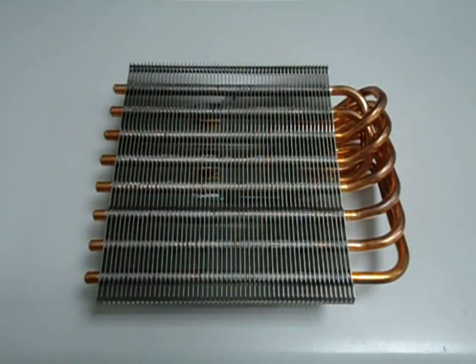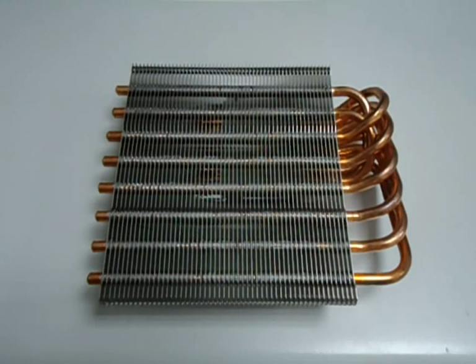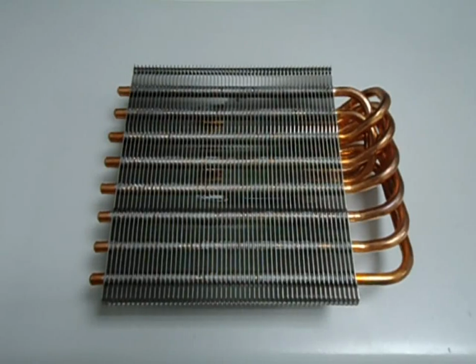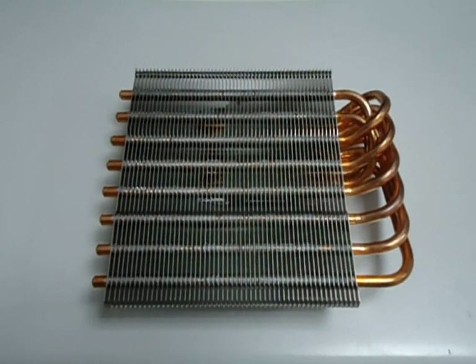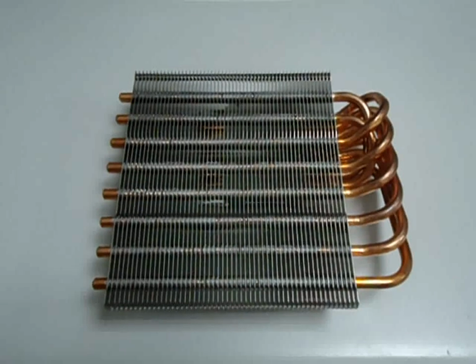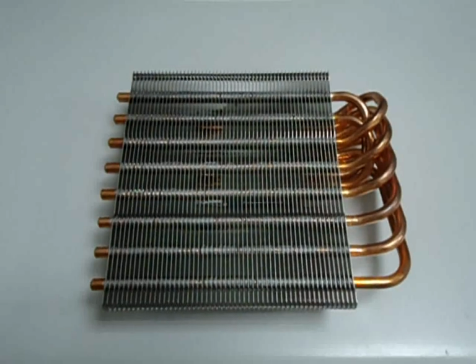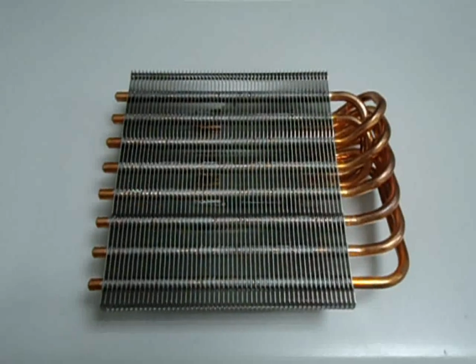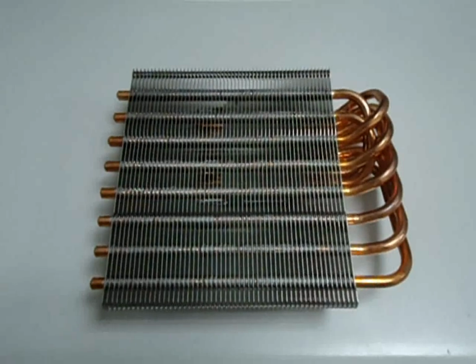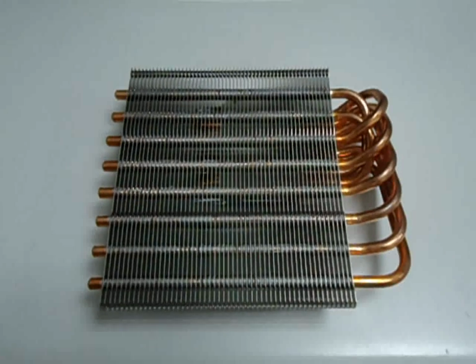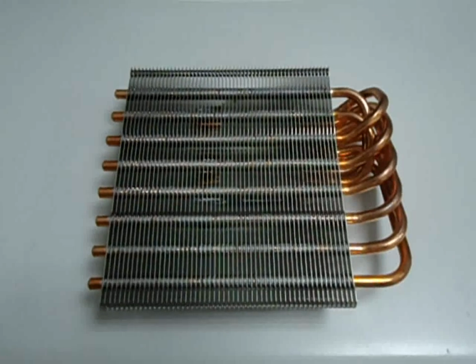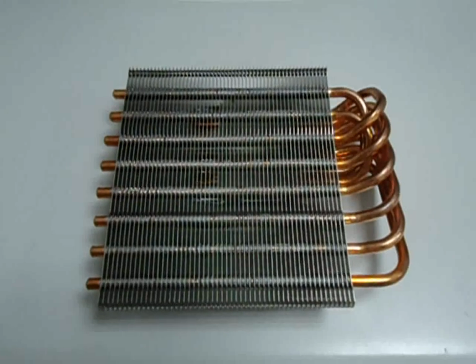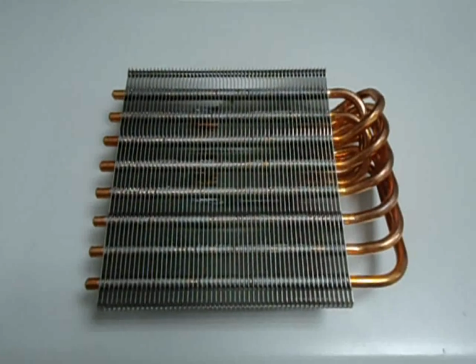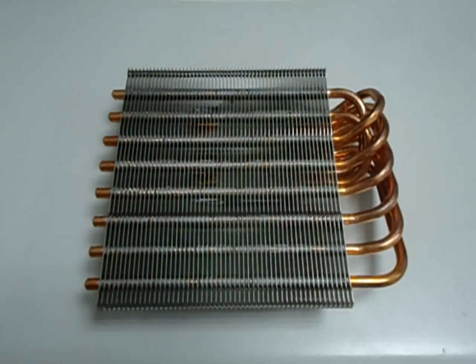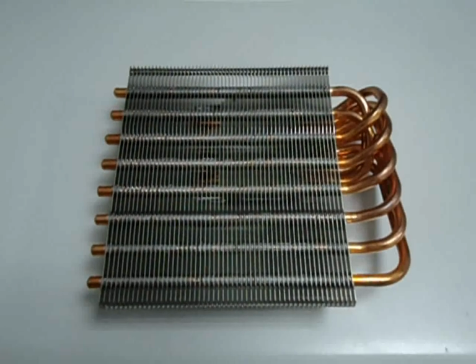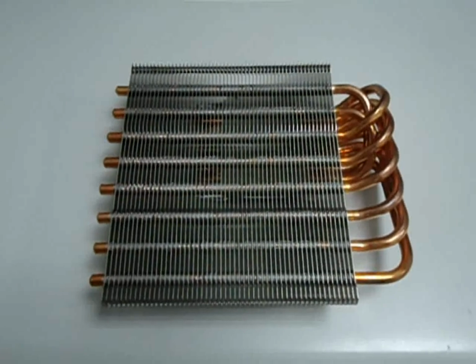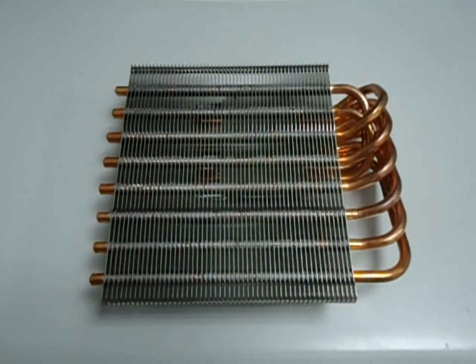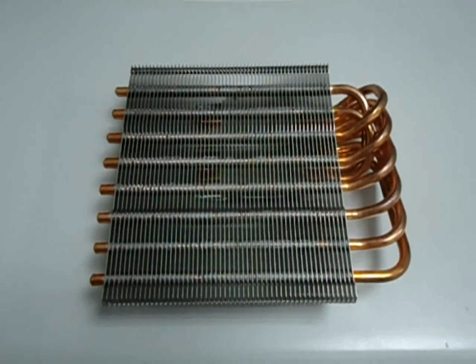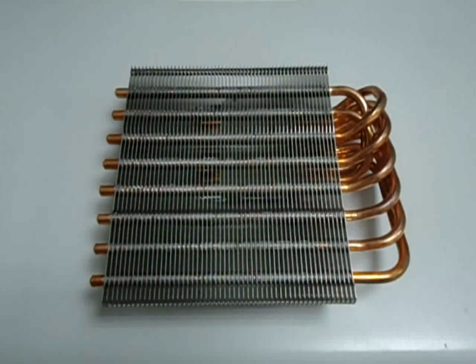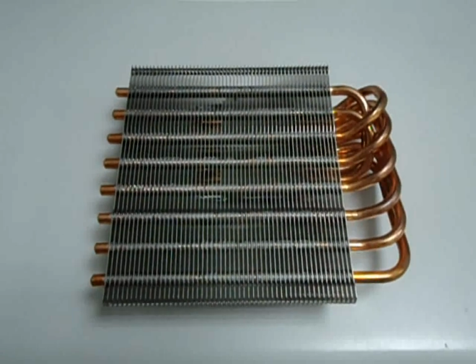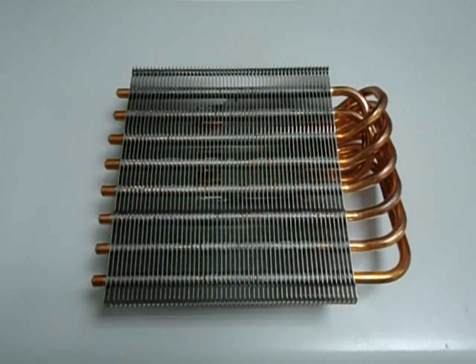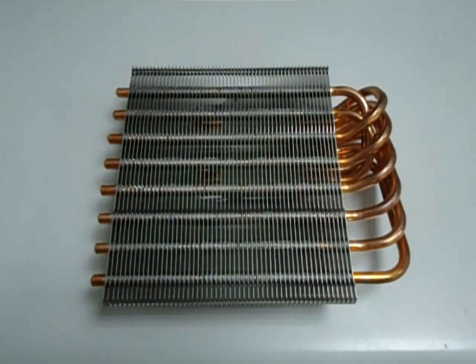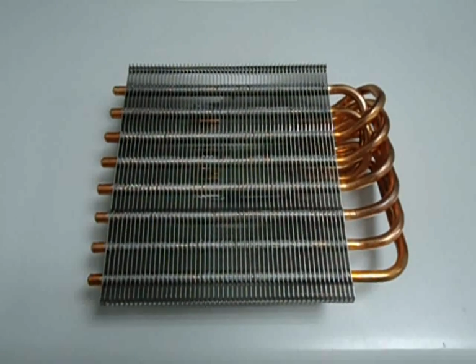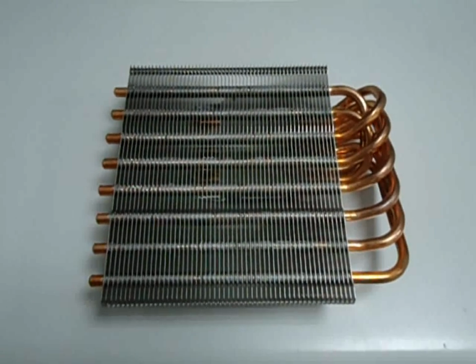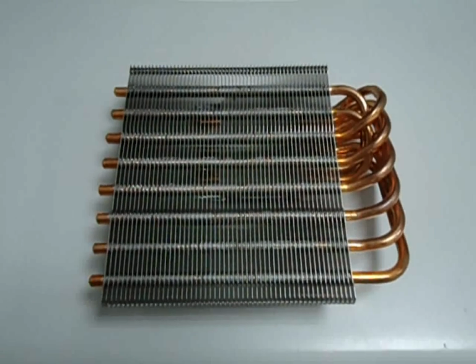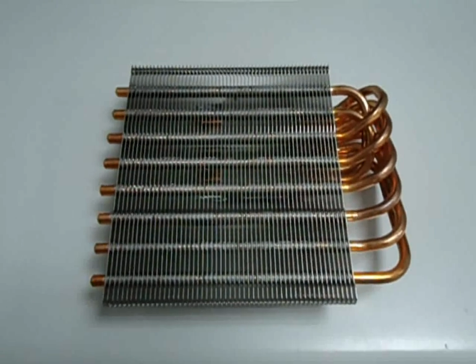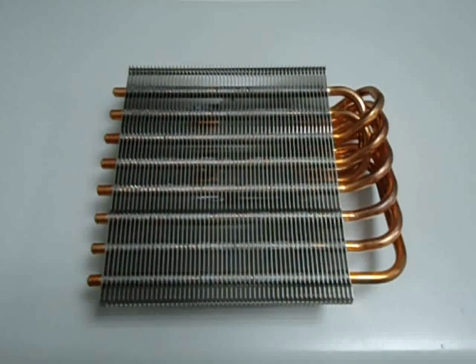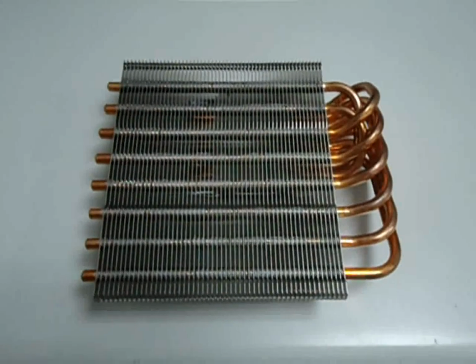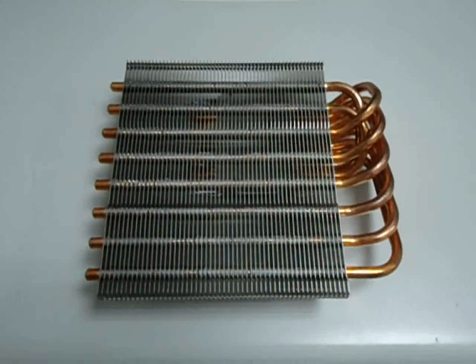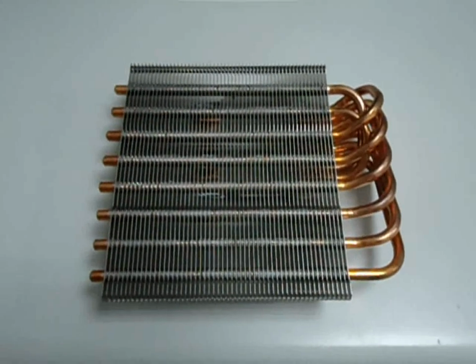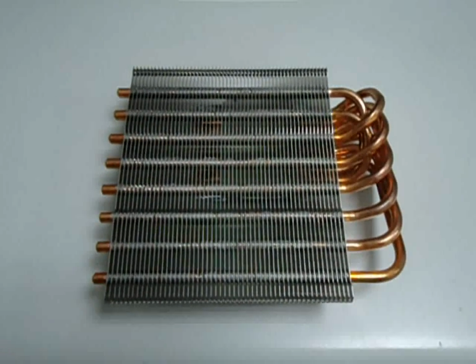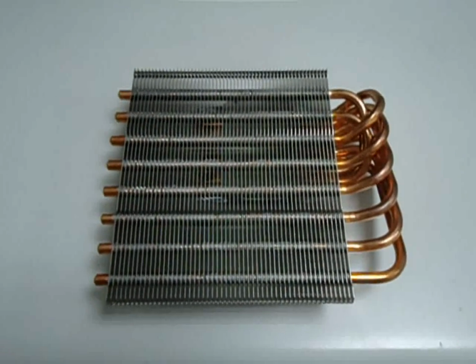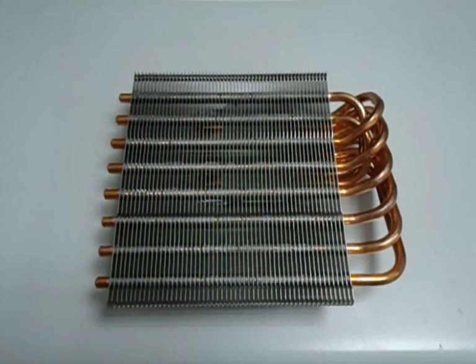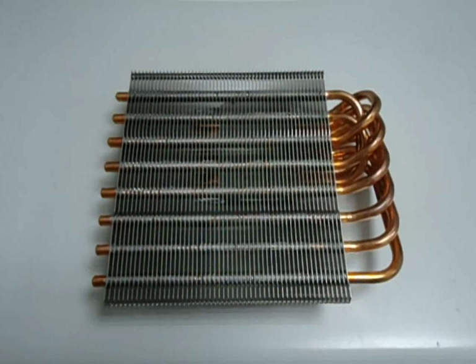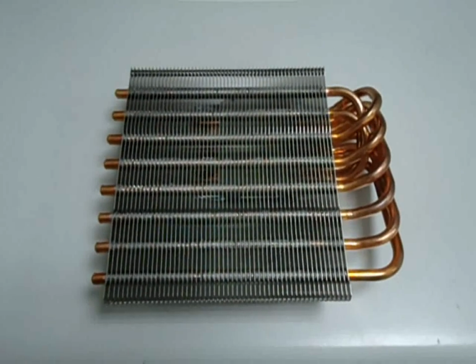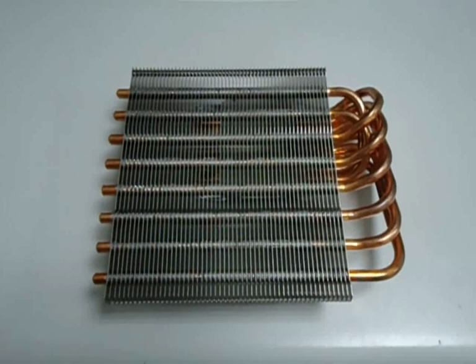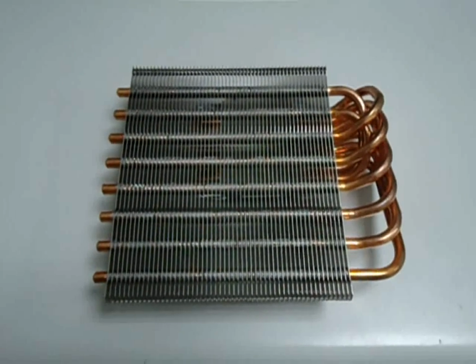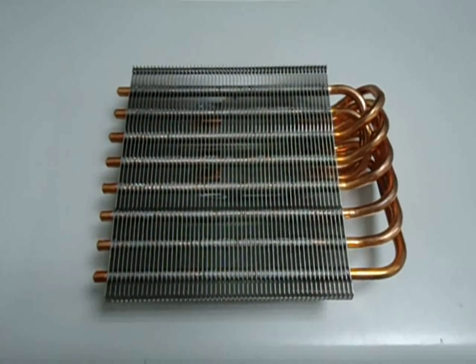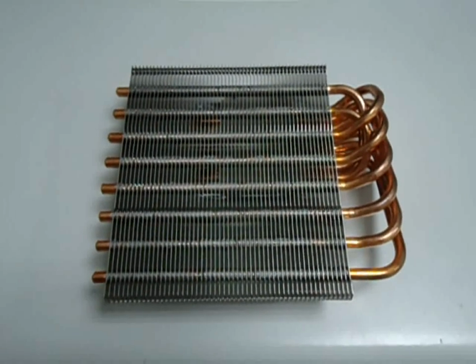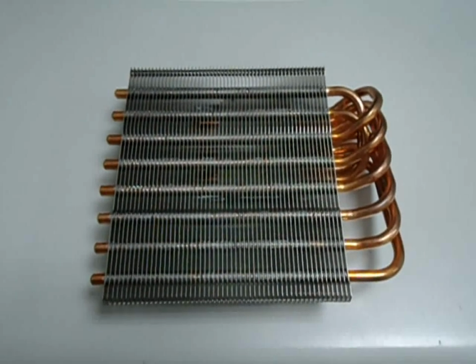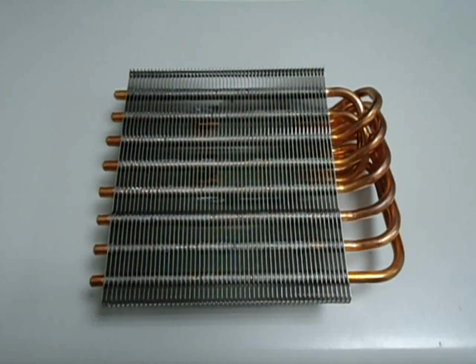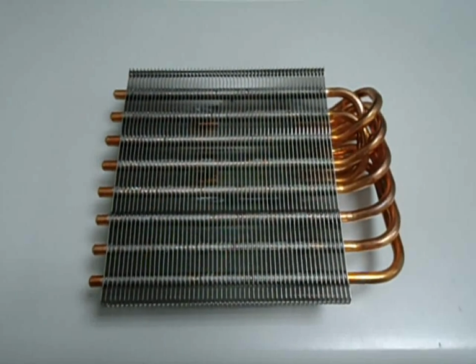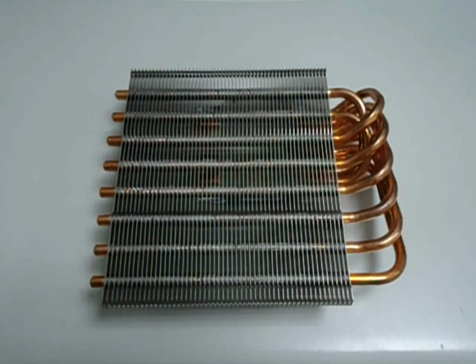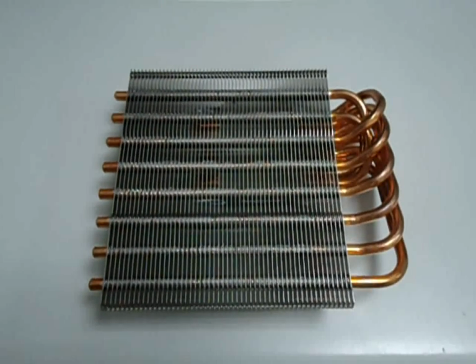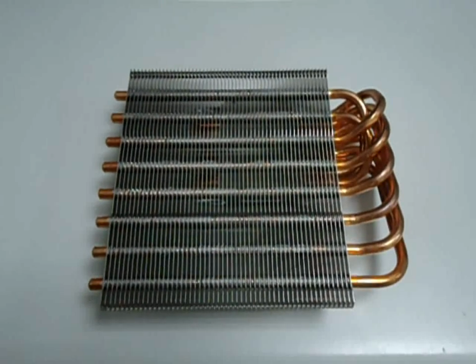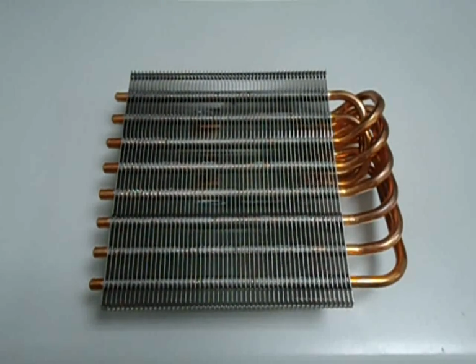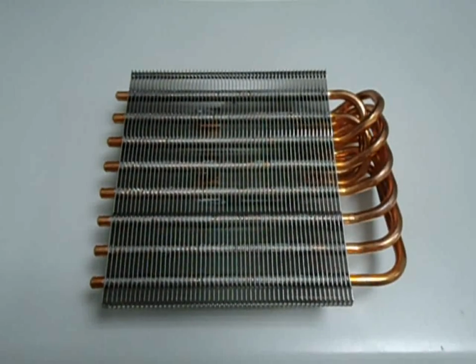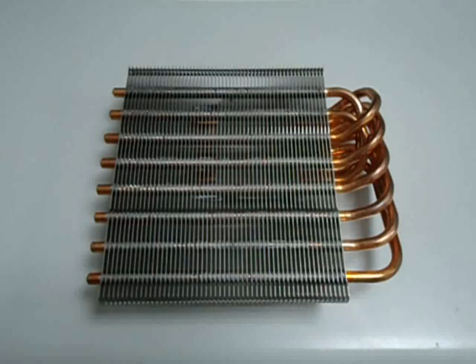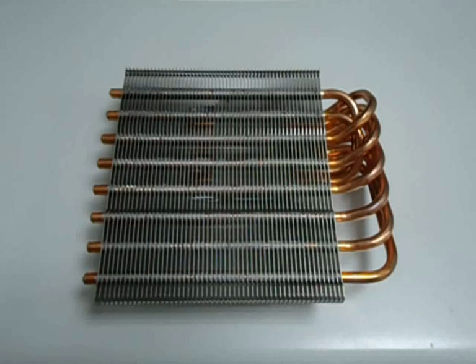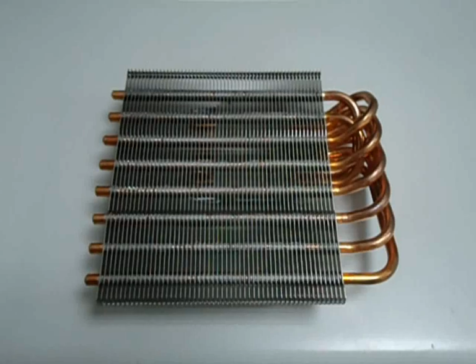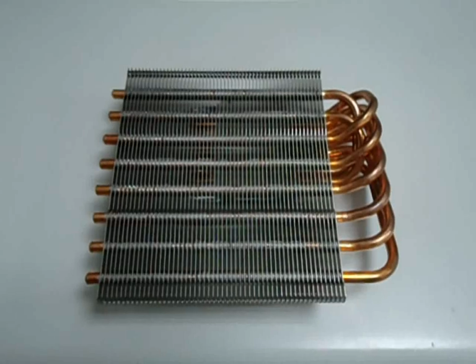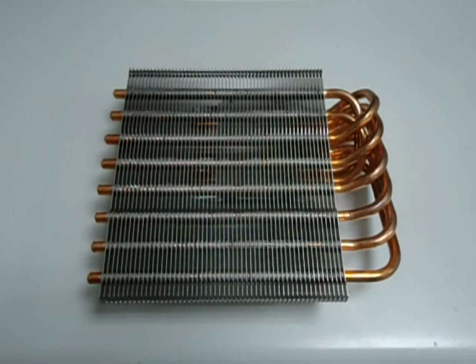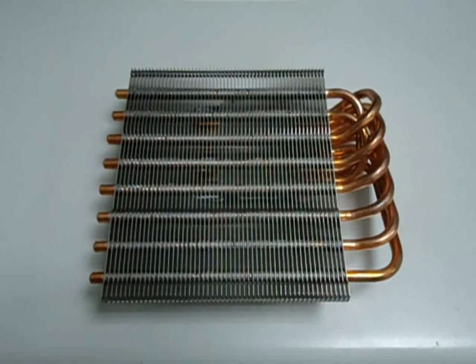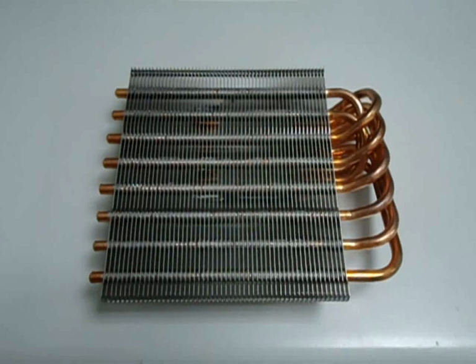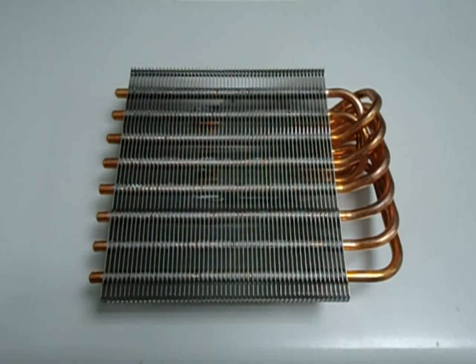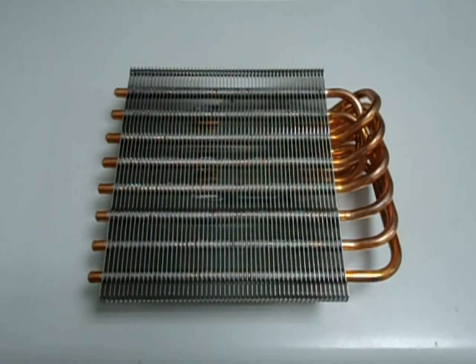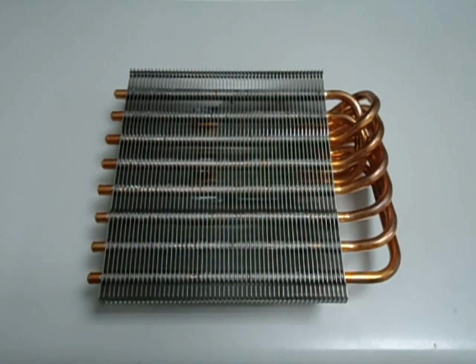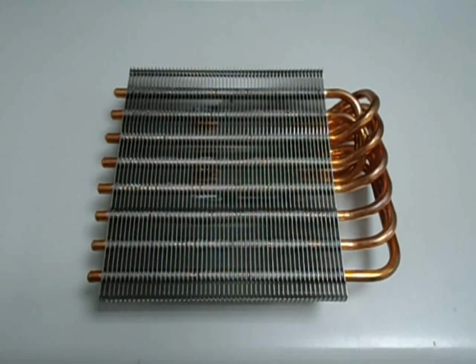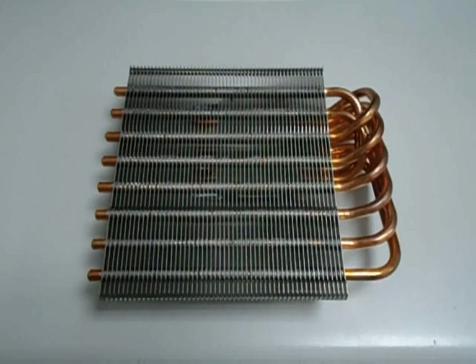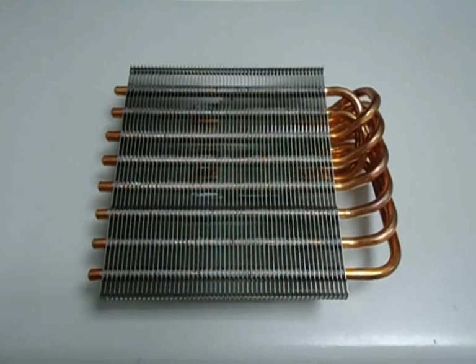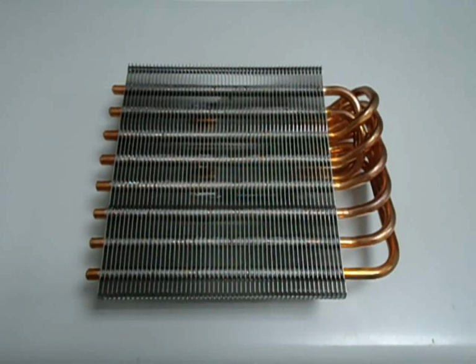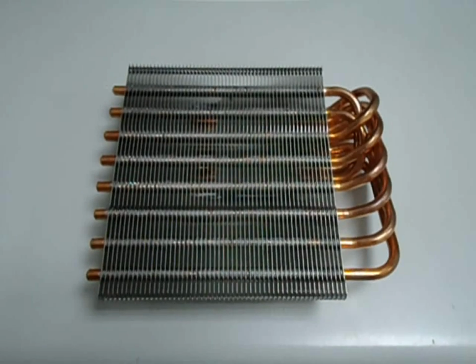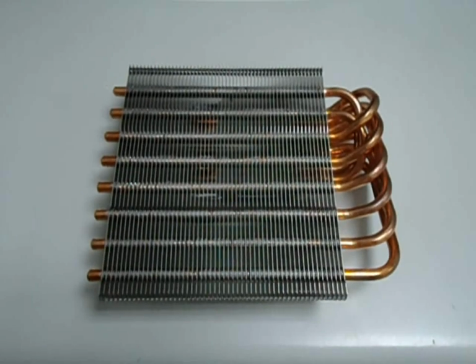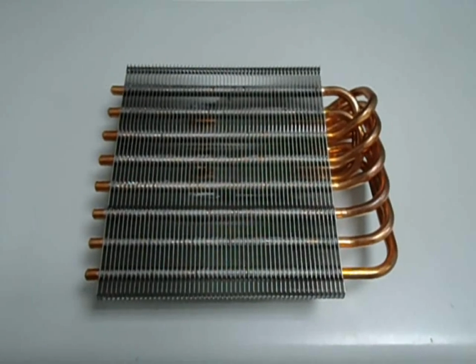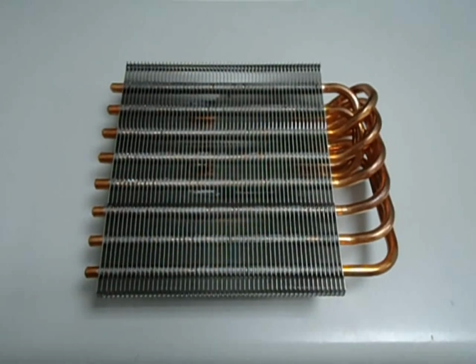Hi guys, this is David from ThermalRite. Today I'll be showing you our new VGA cooler, code name Shaman.